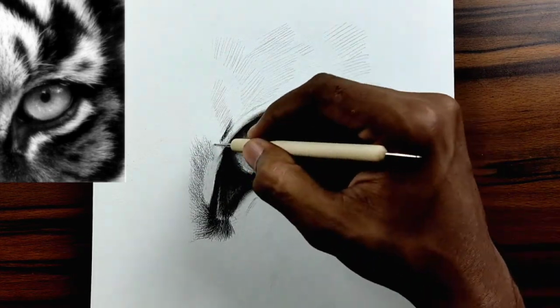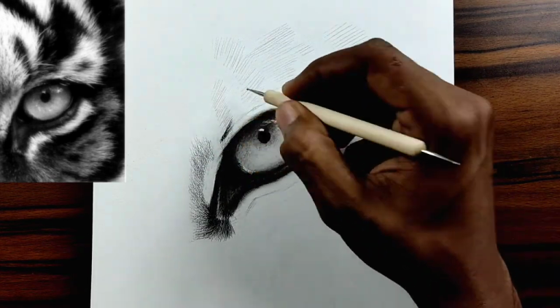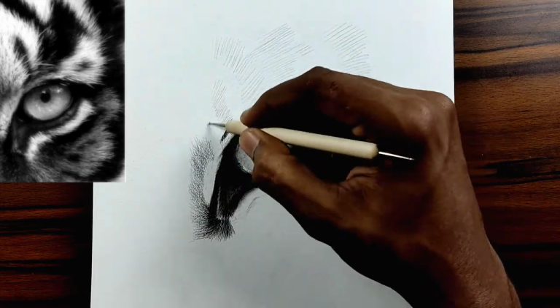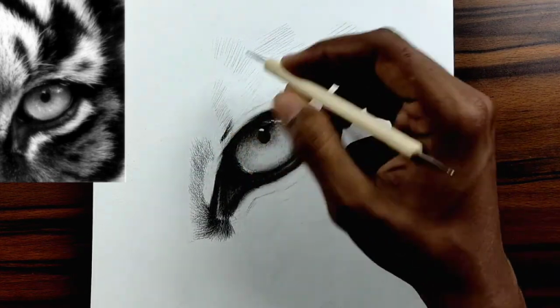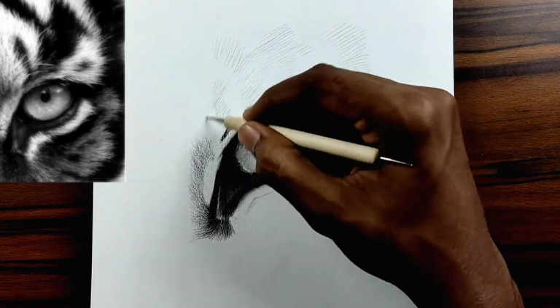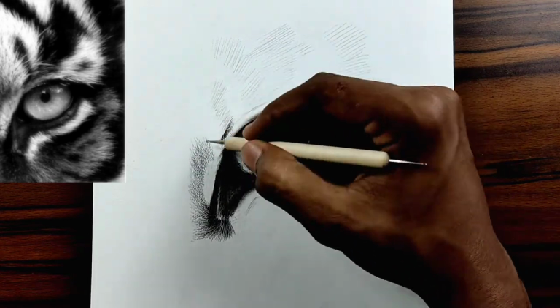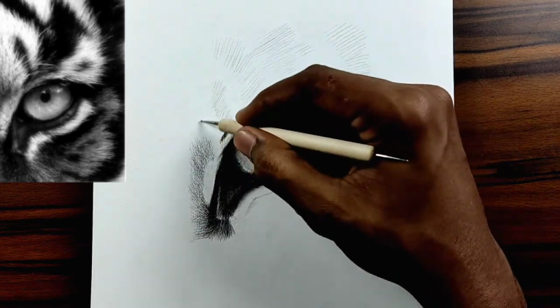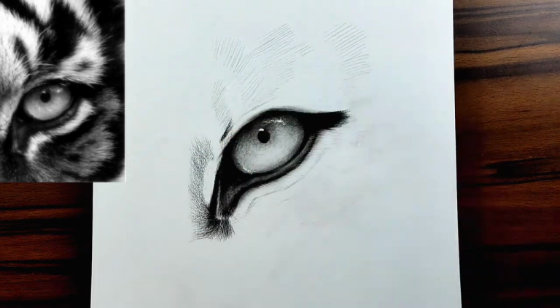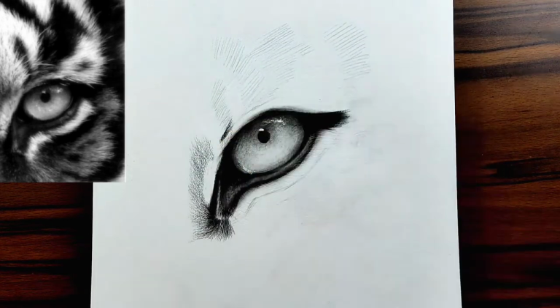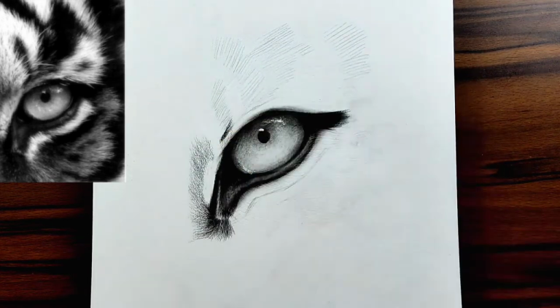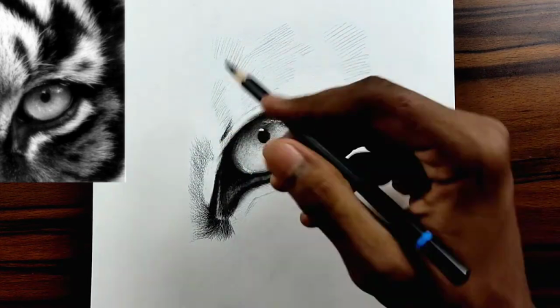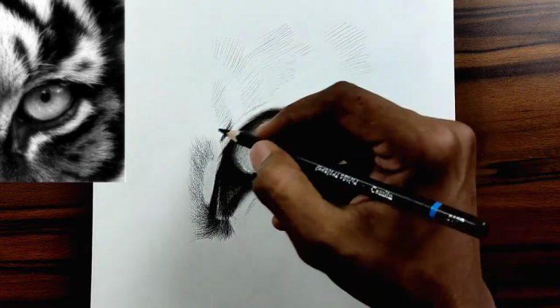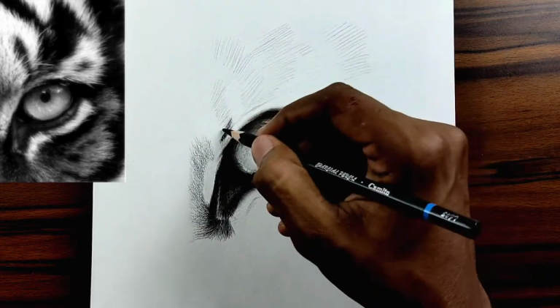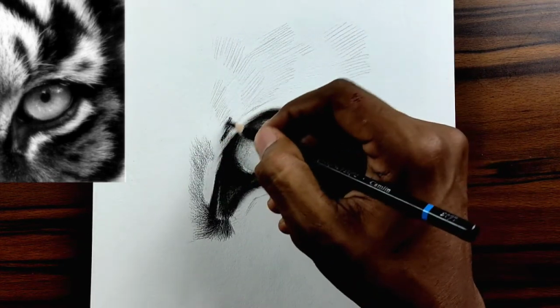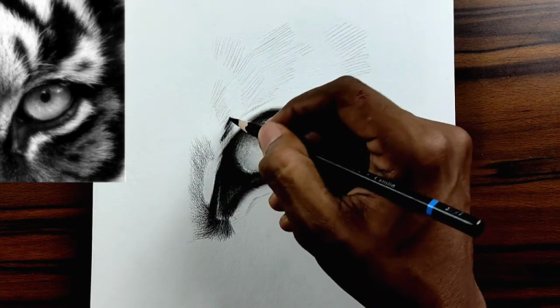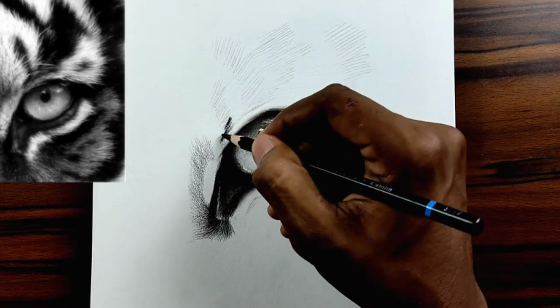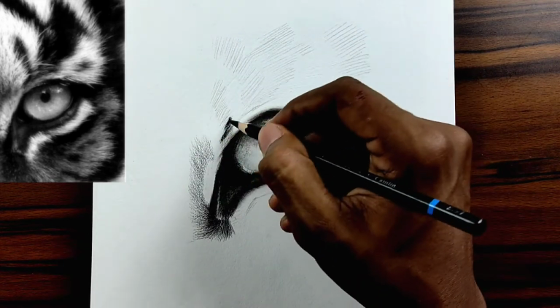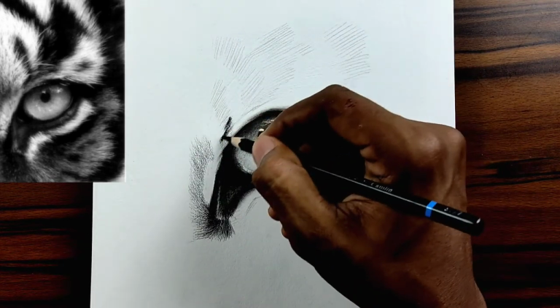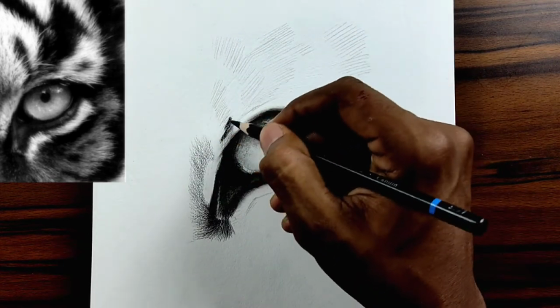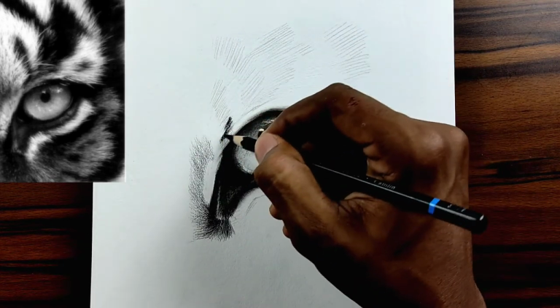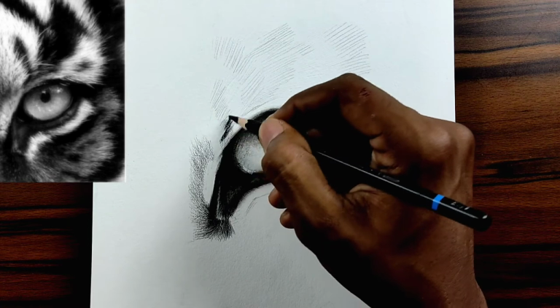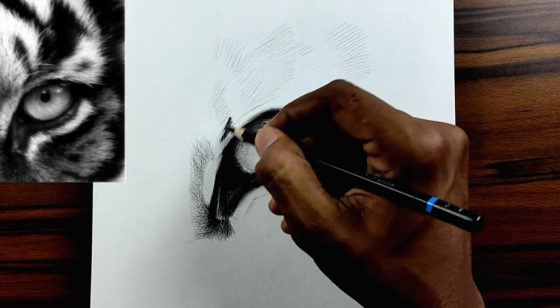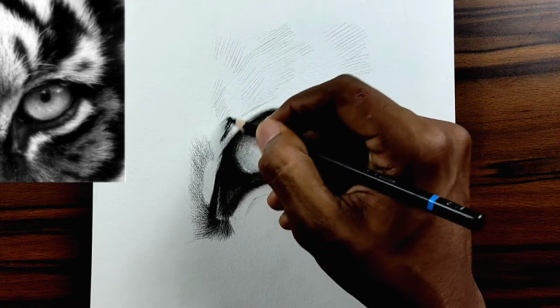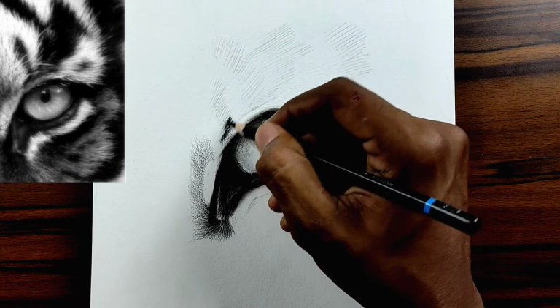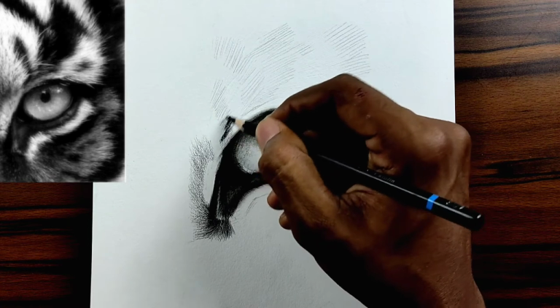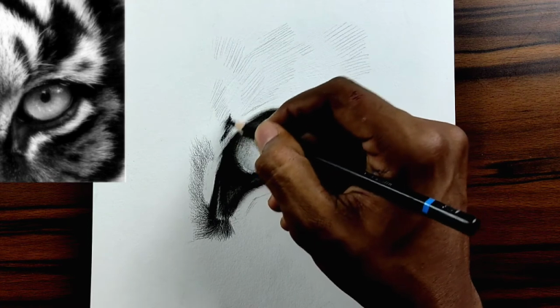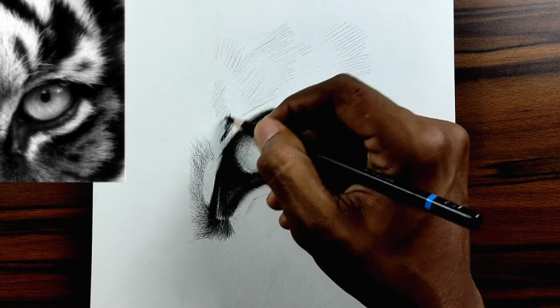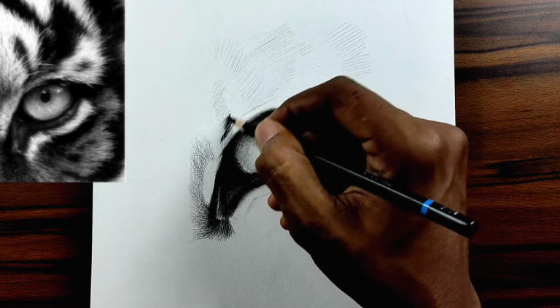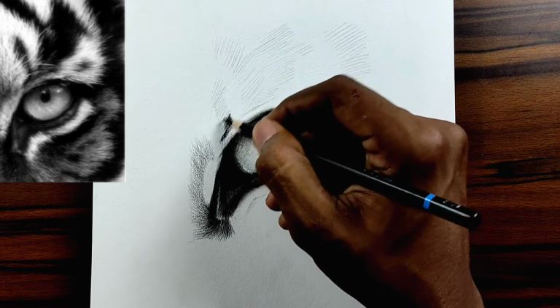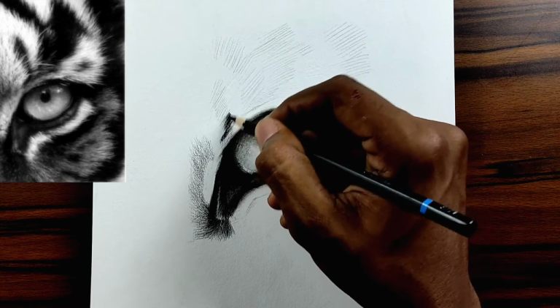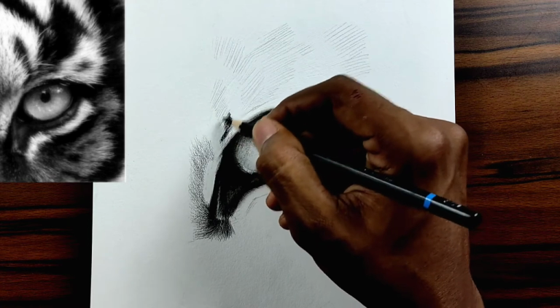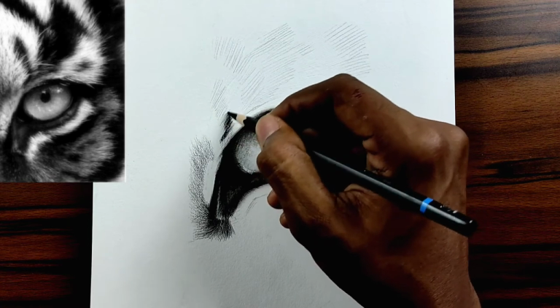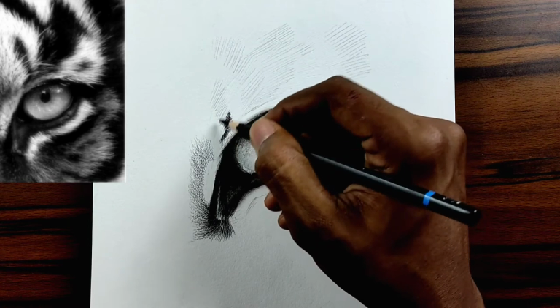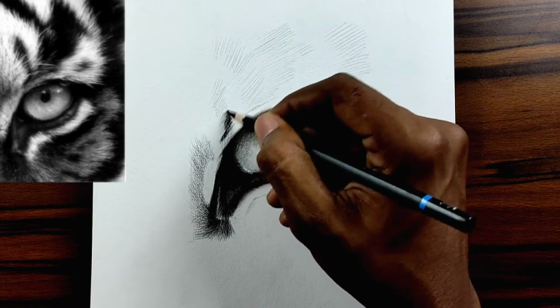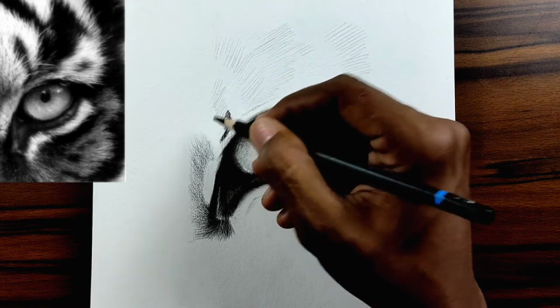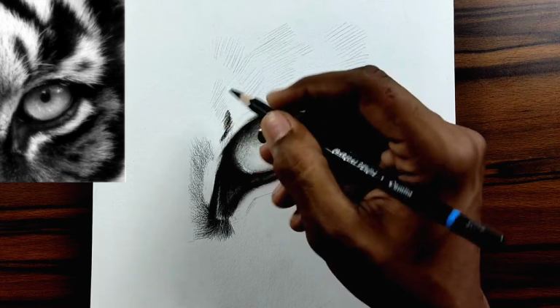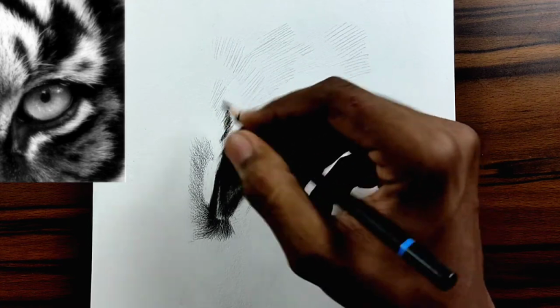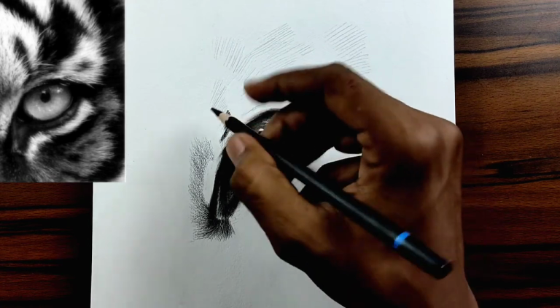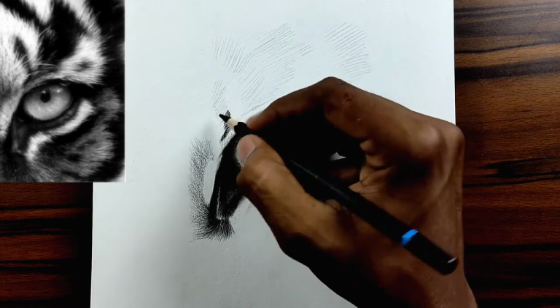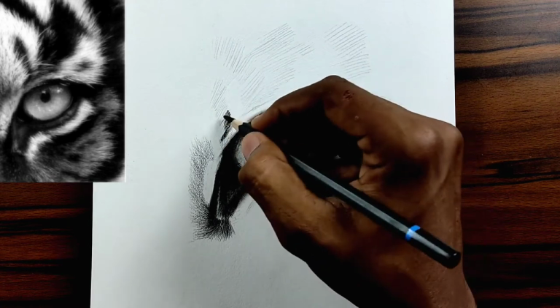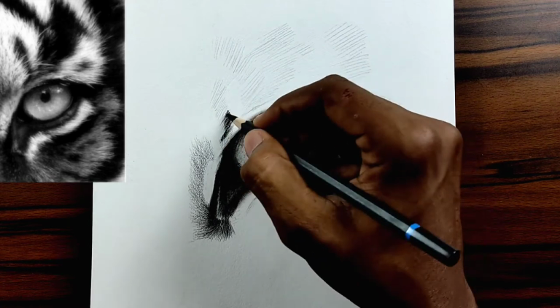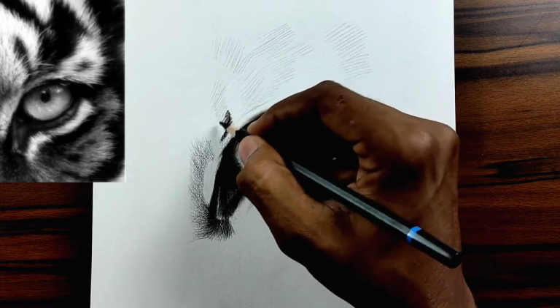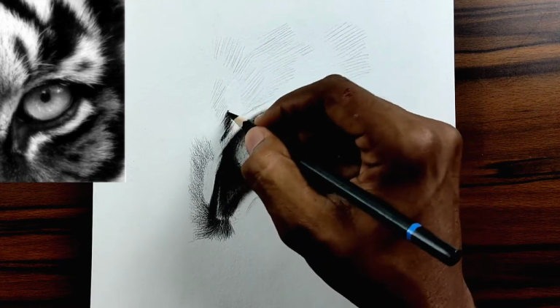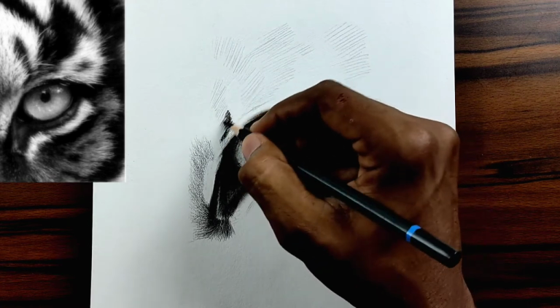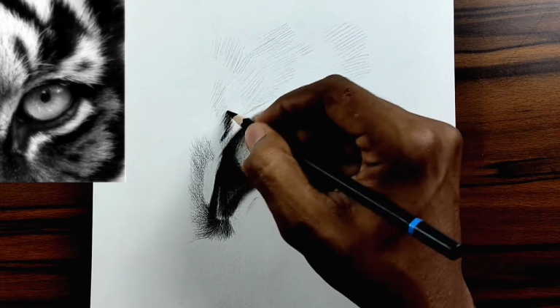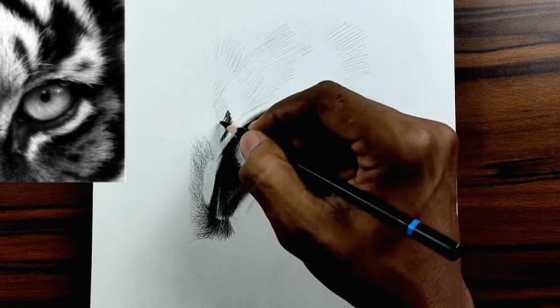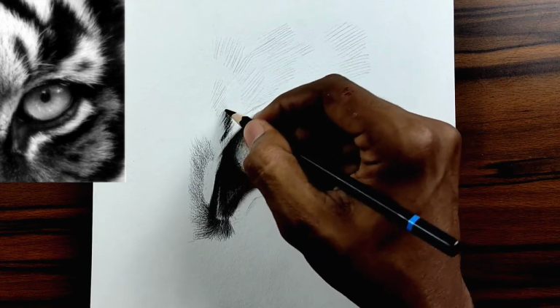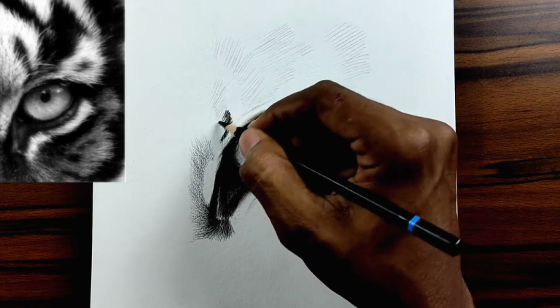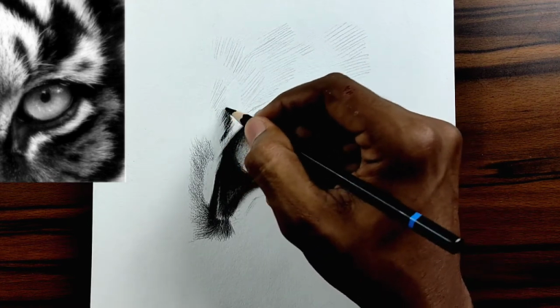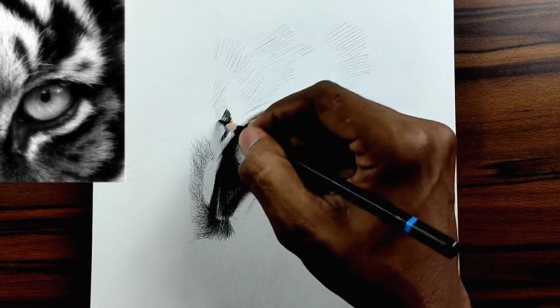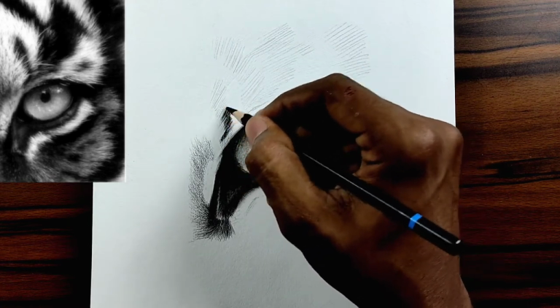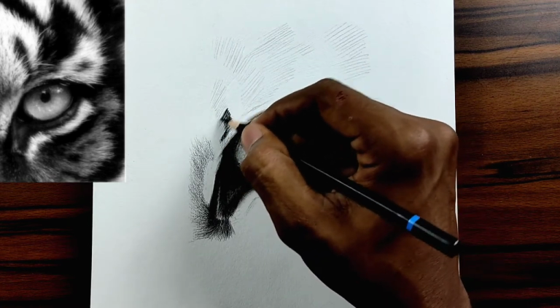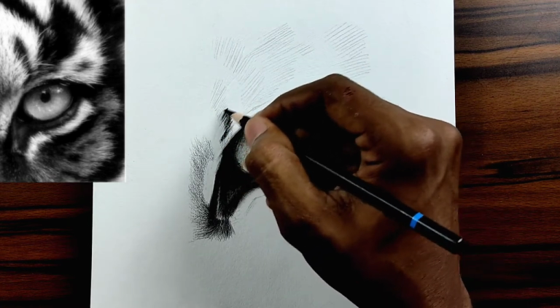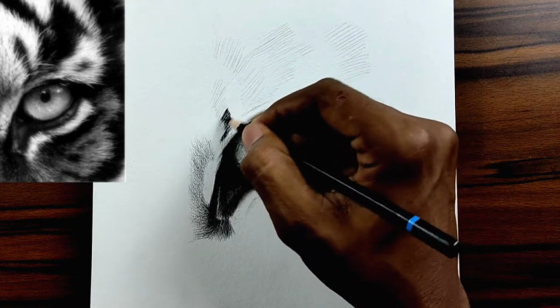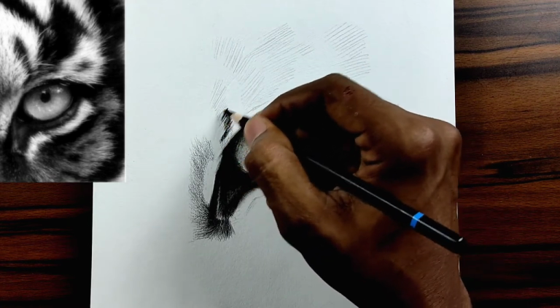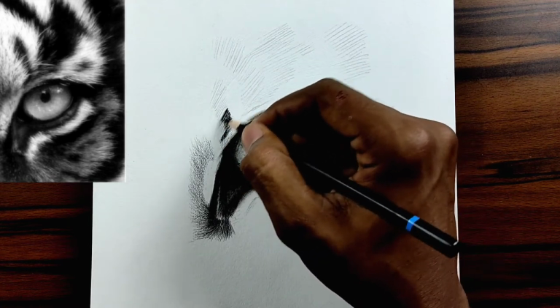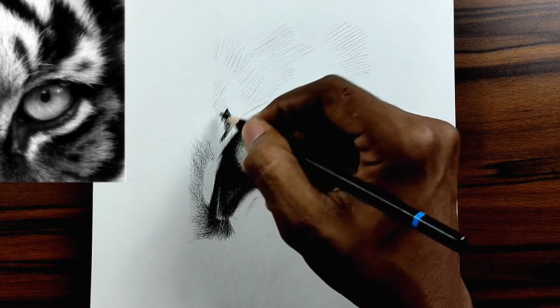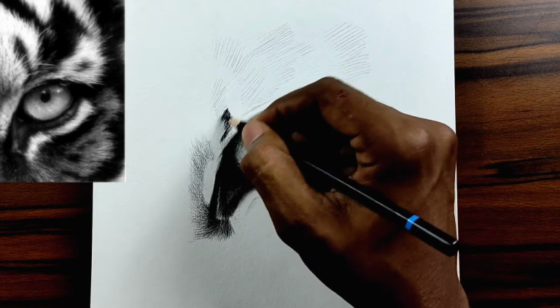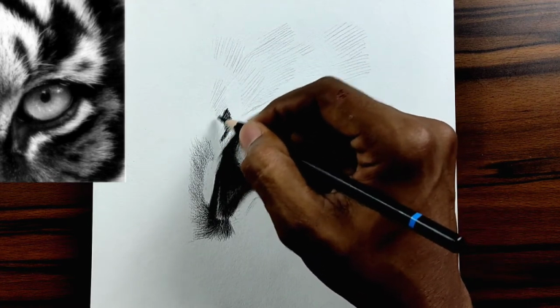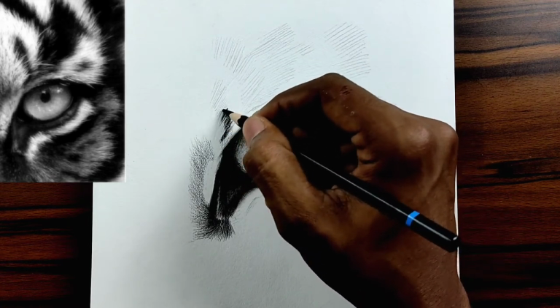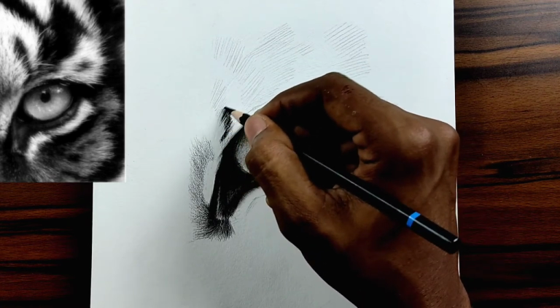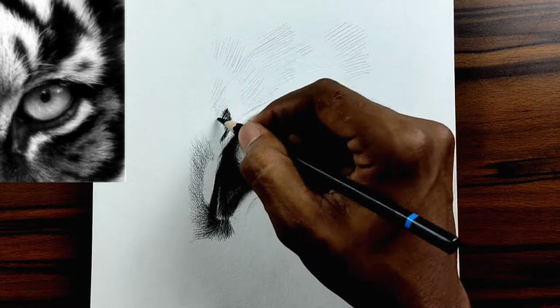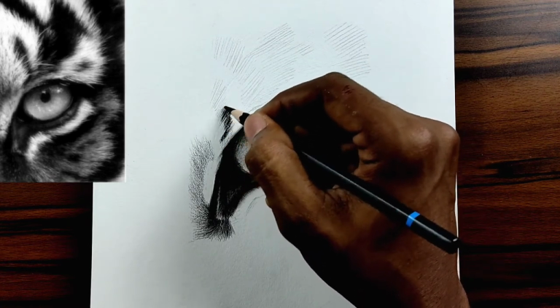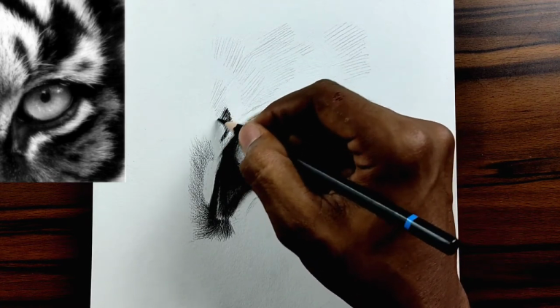Friends, if you are drawing this, I'd love to see it. So make sure you tag me on Instagram or Twitter — I'd be so happy to see it.